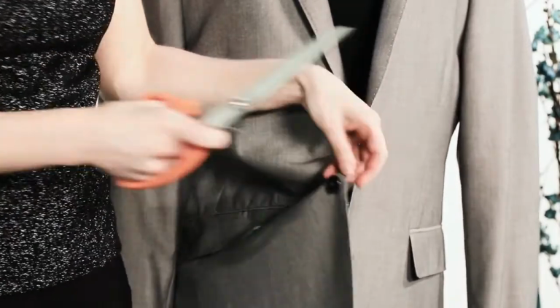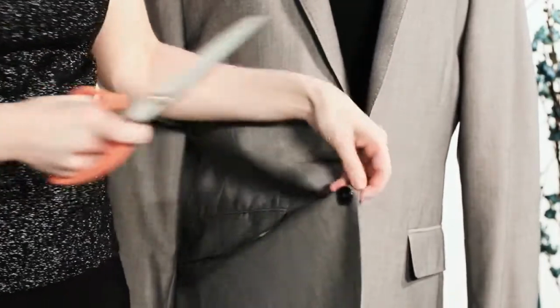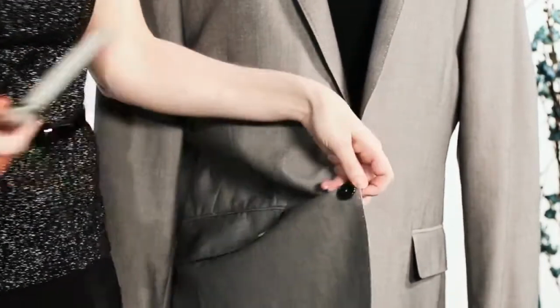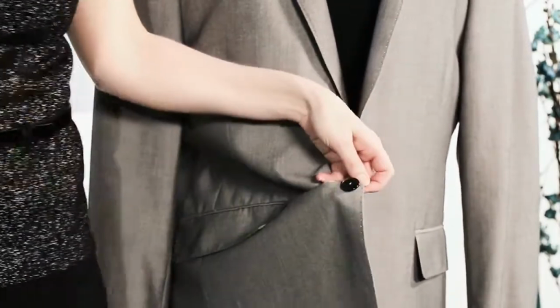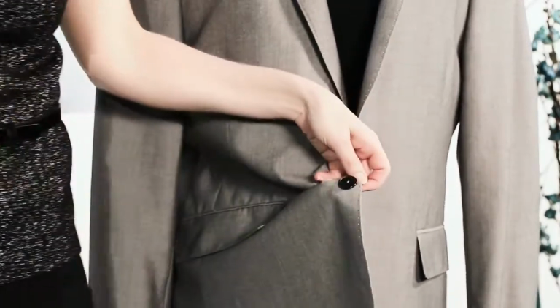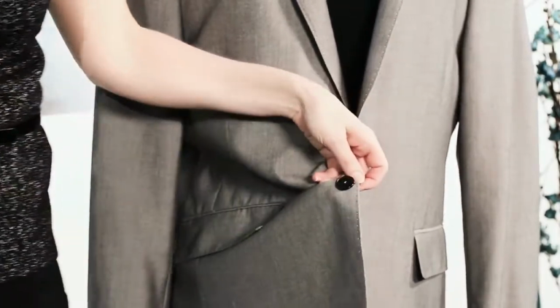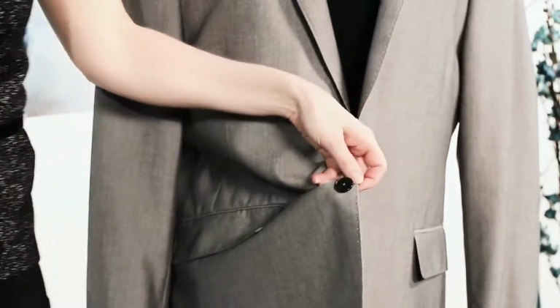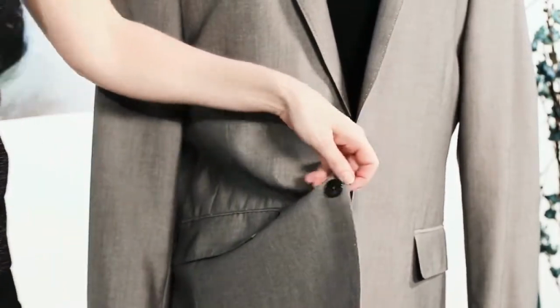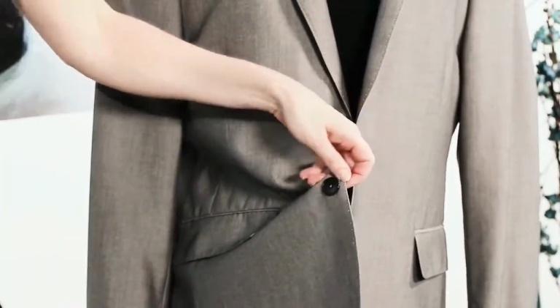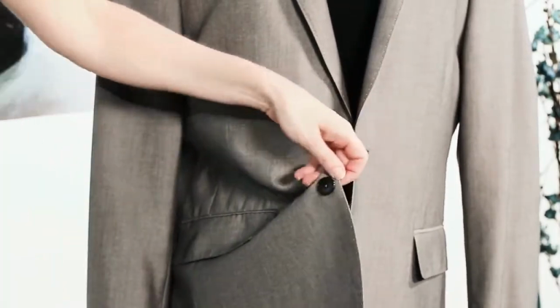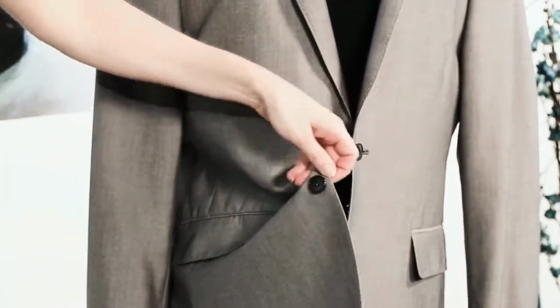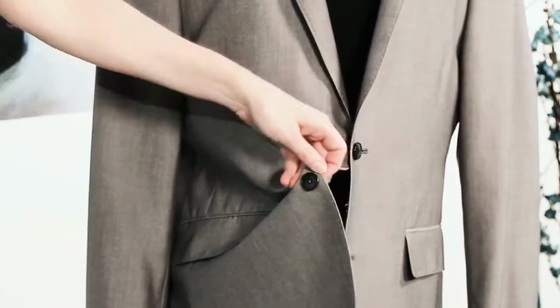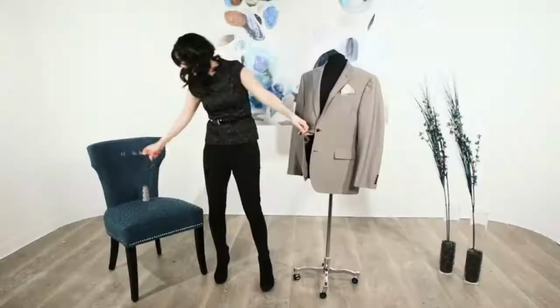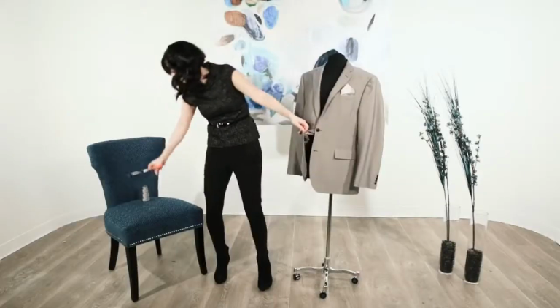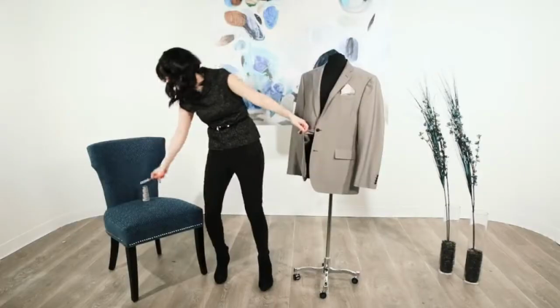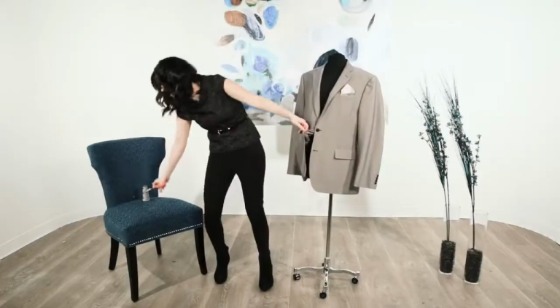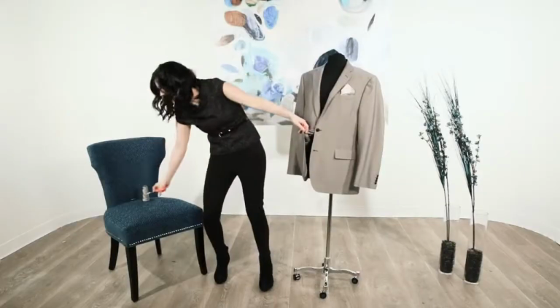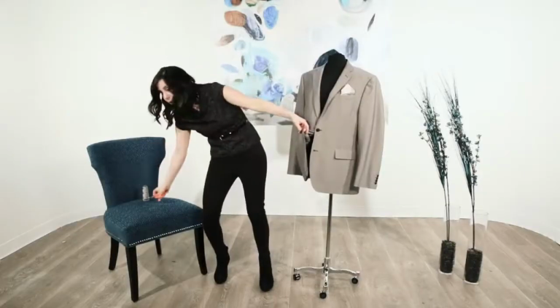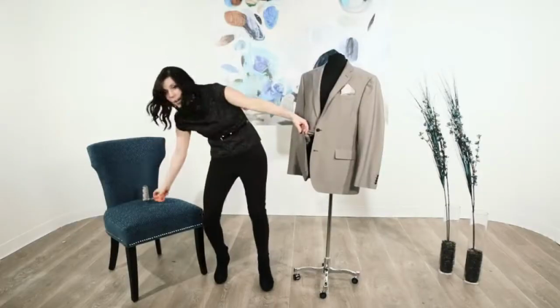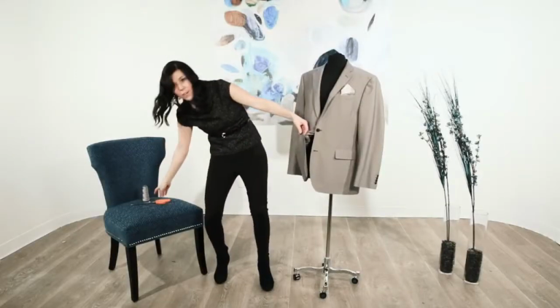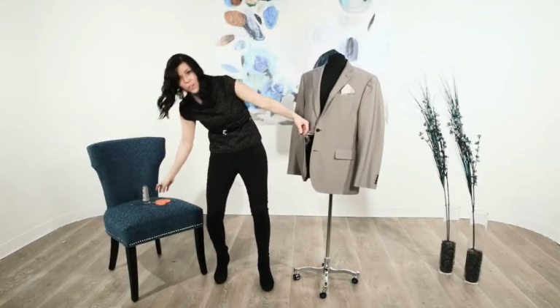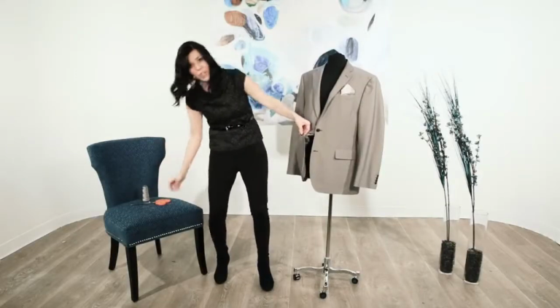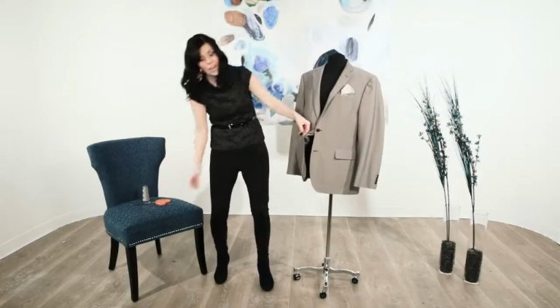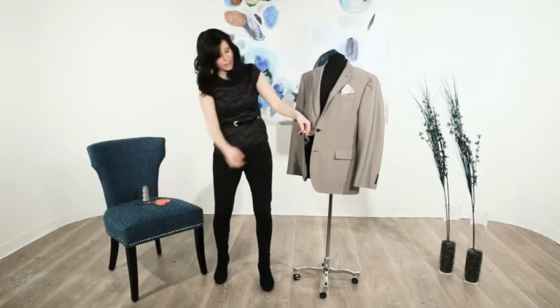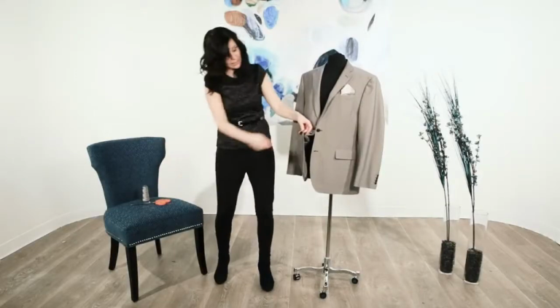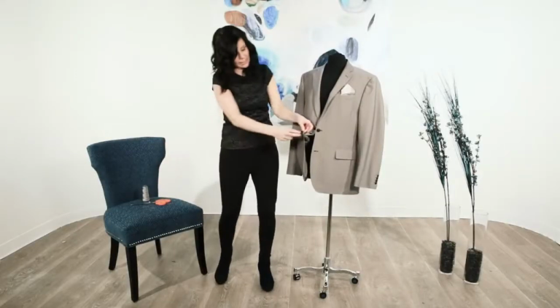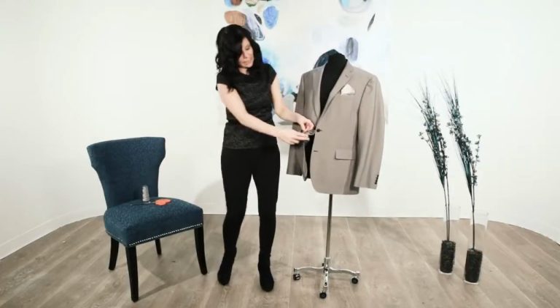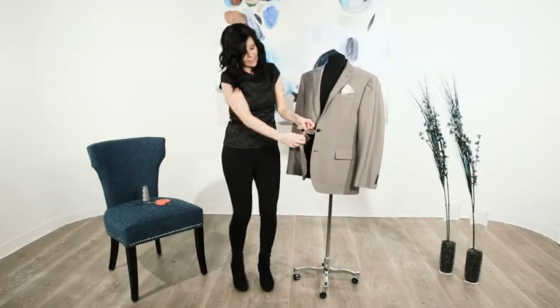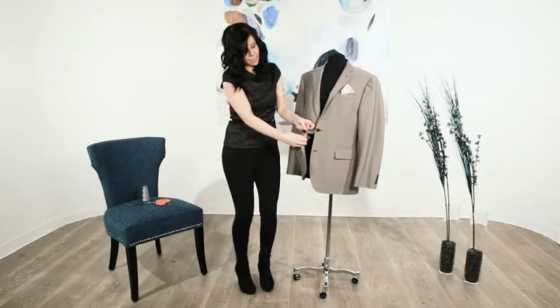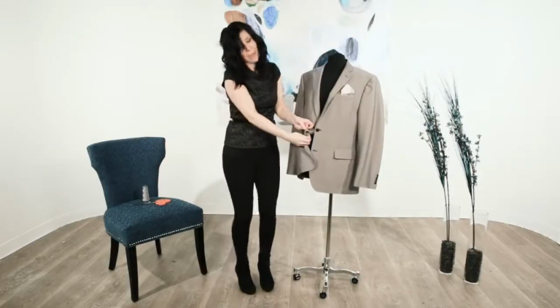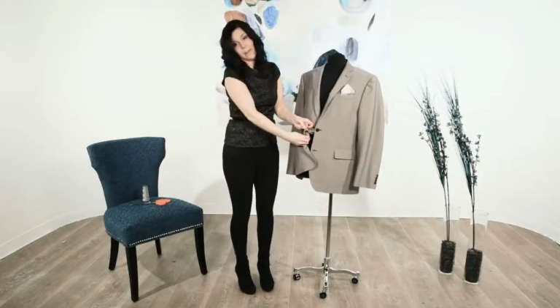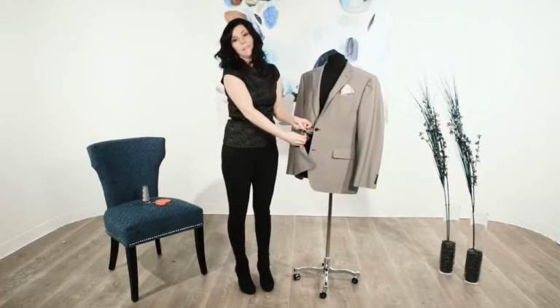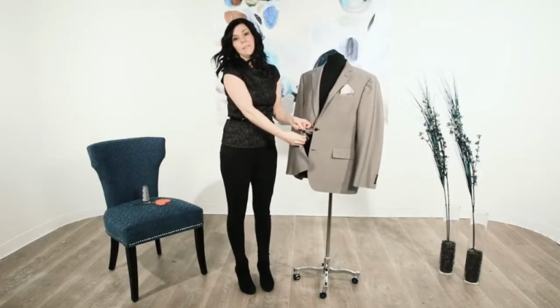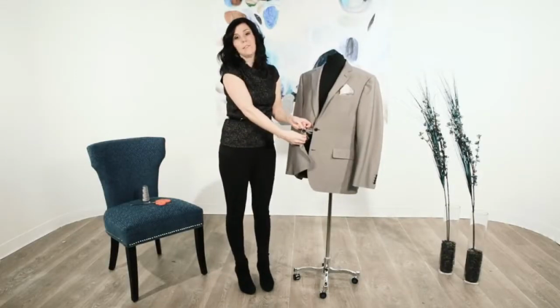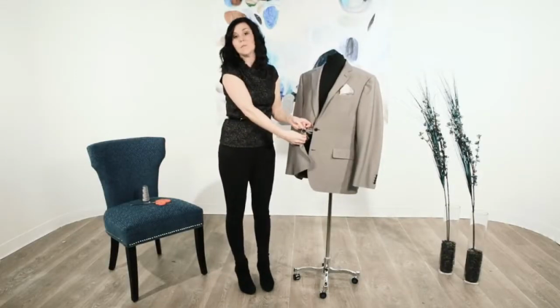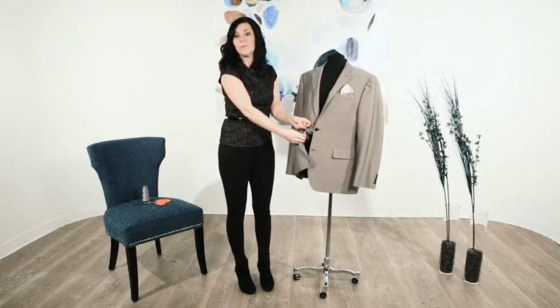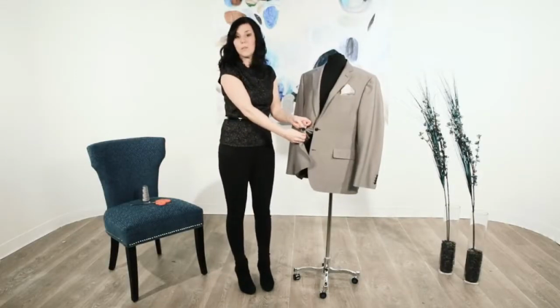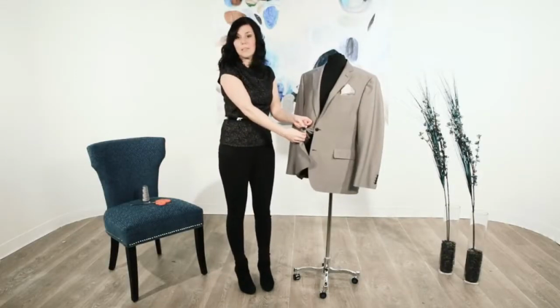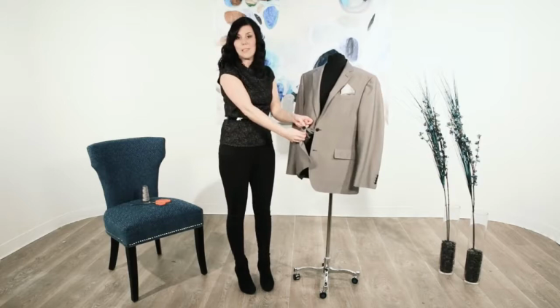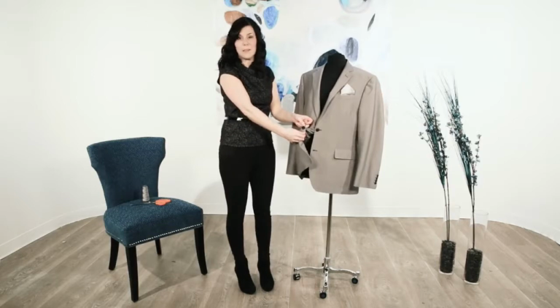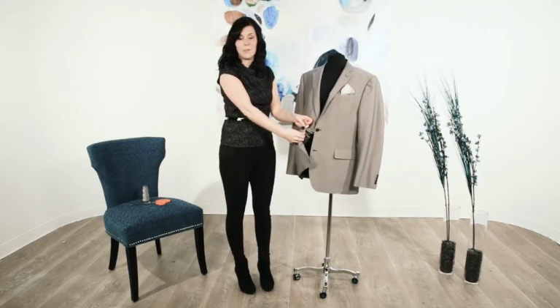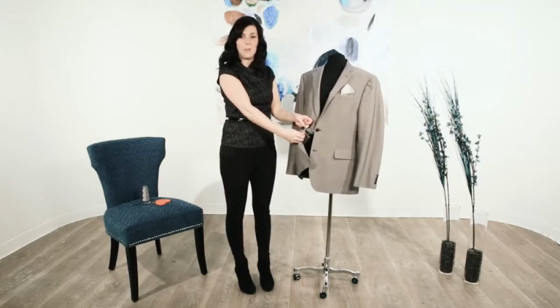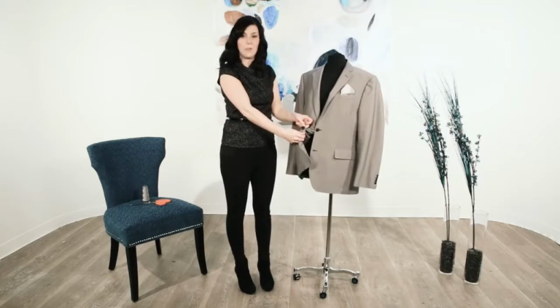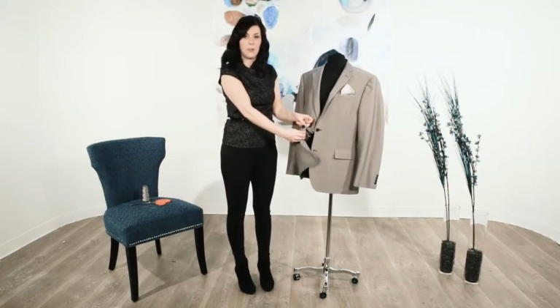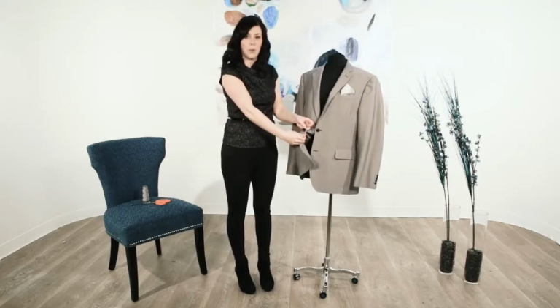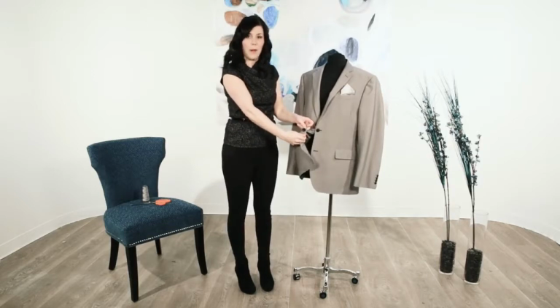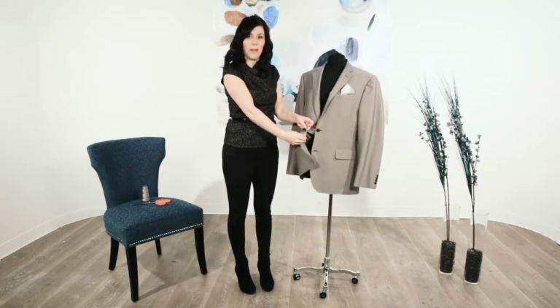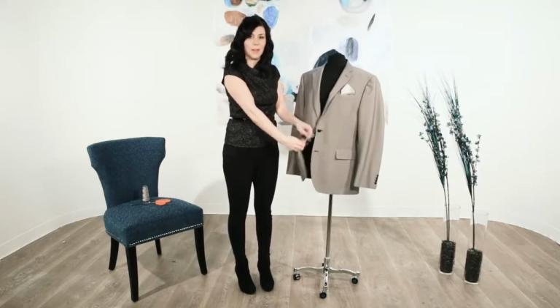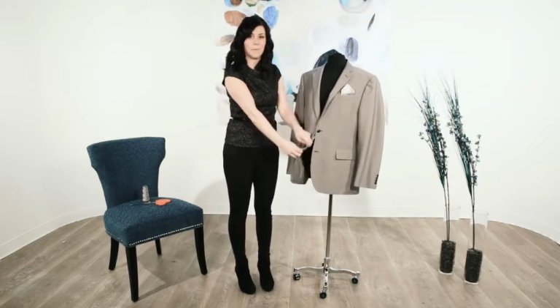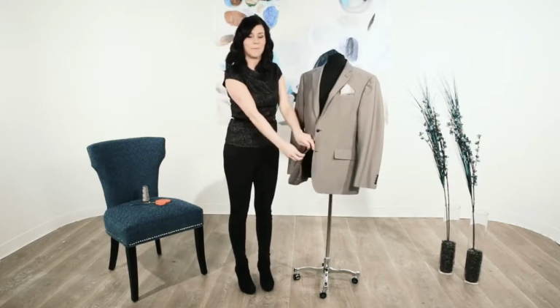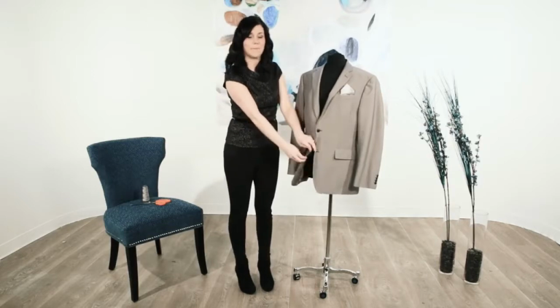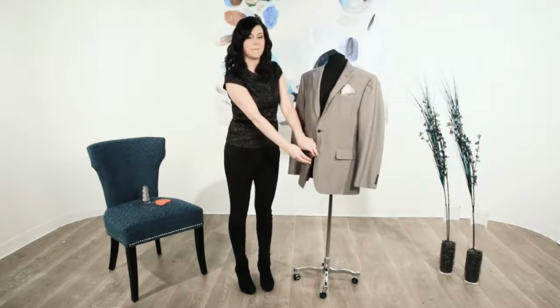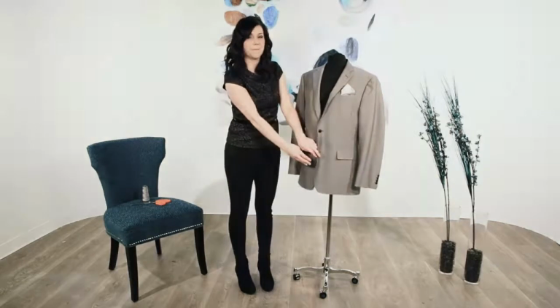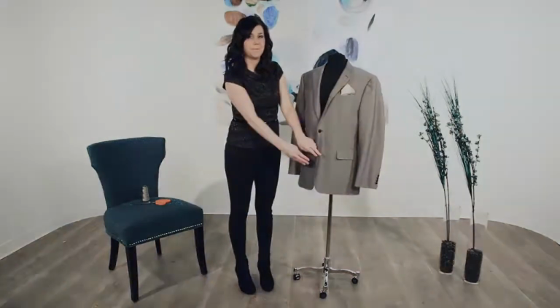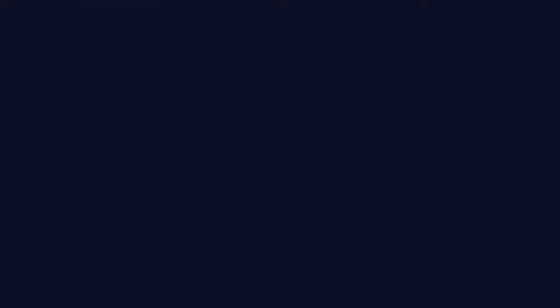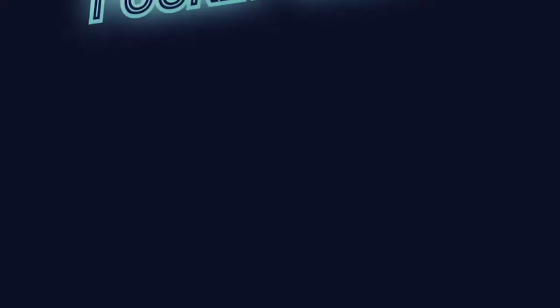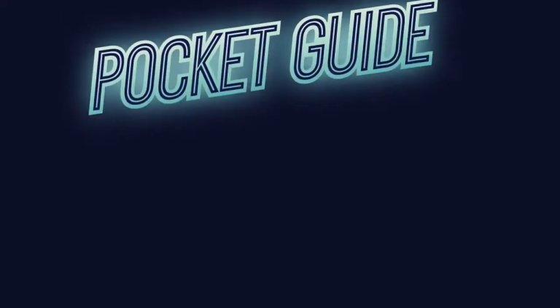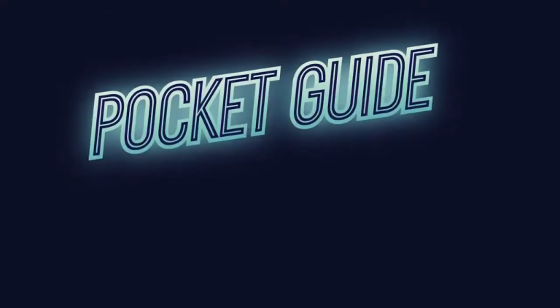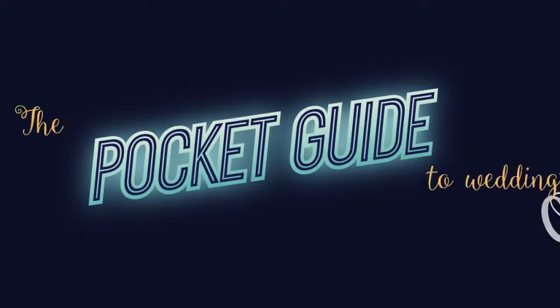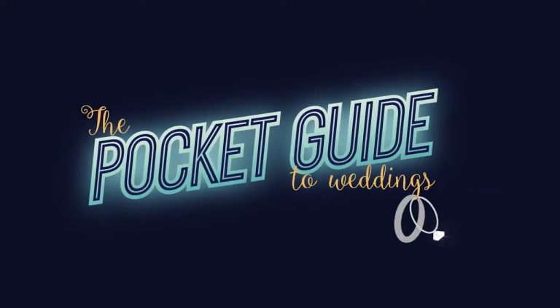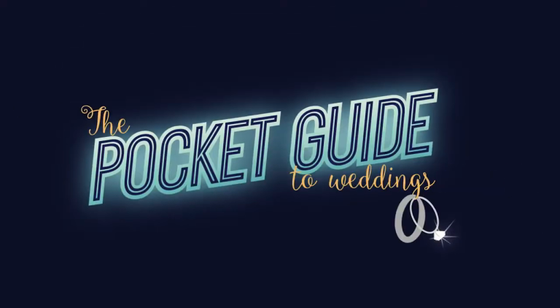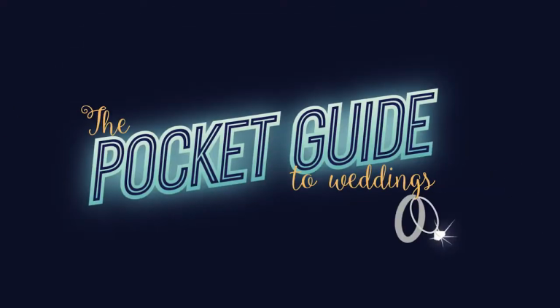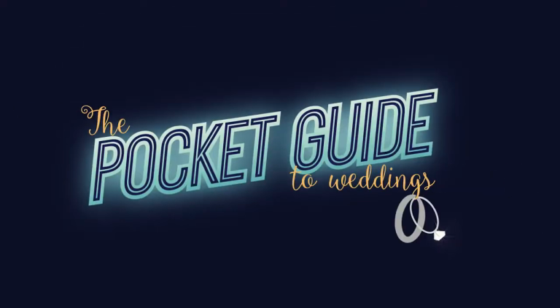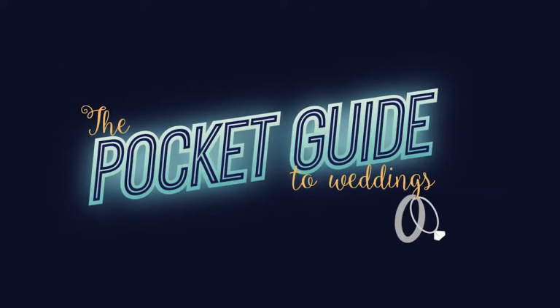And there you have it — you have a shanked button for the day of your wedding. Take care.